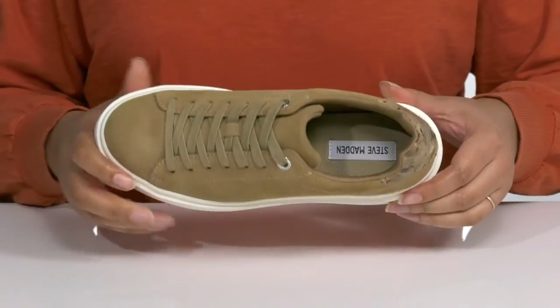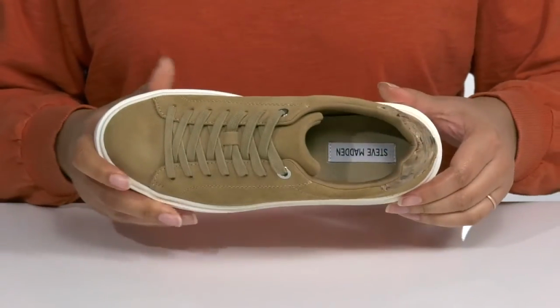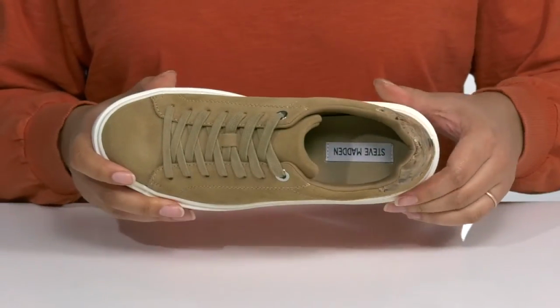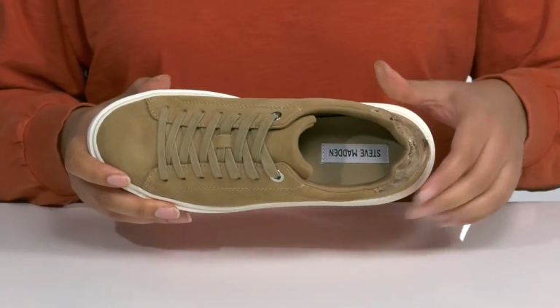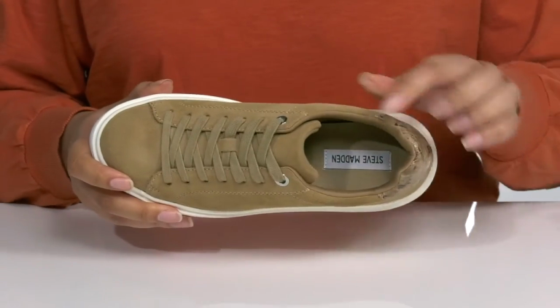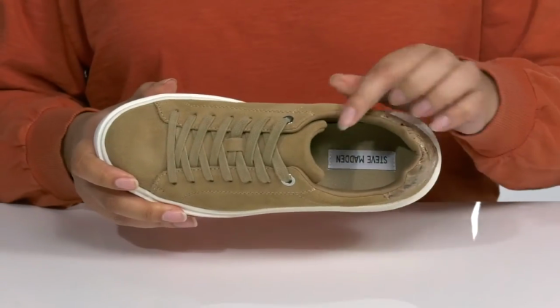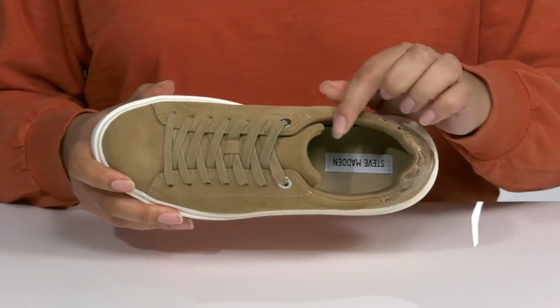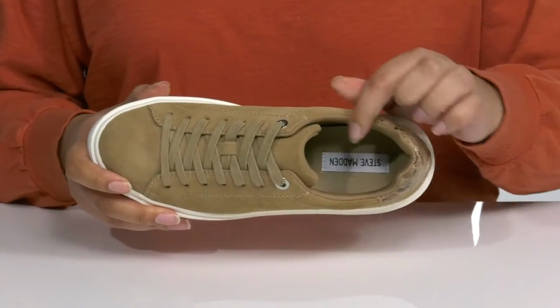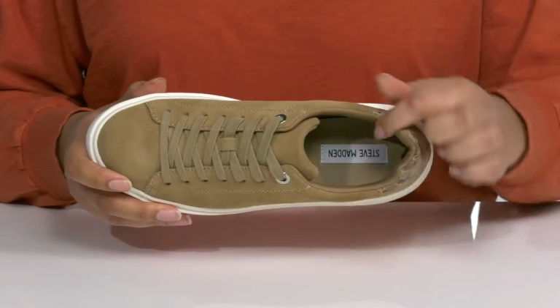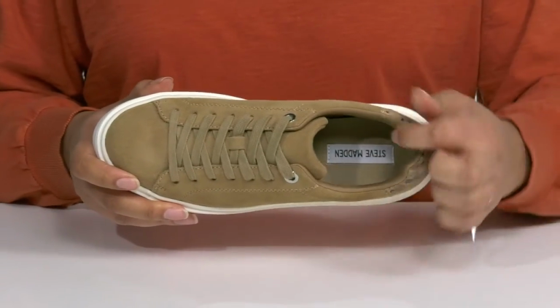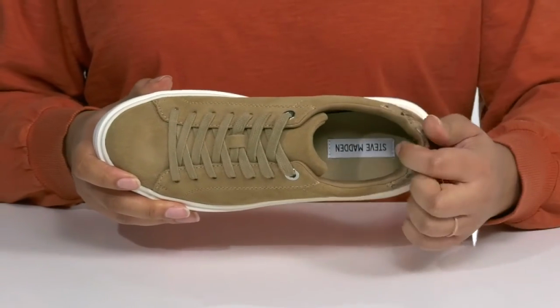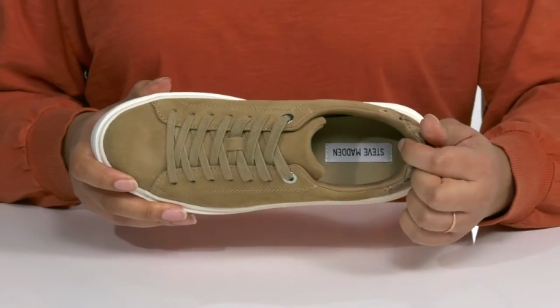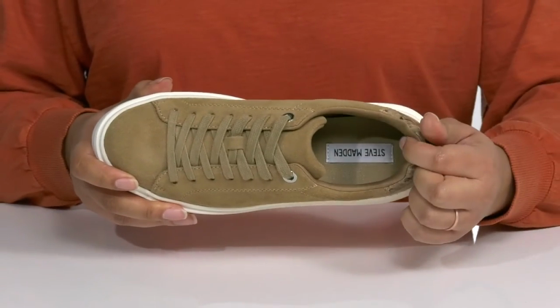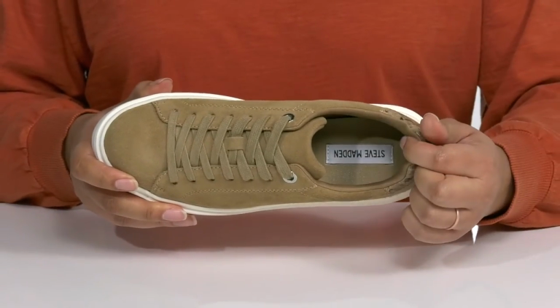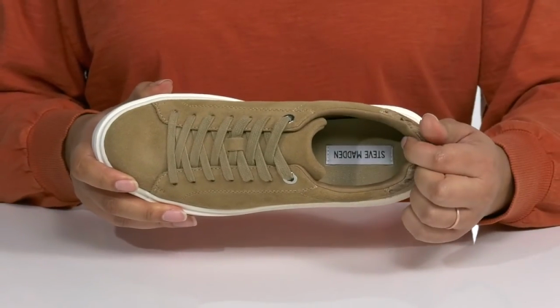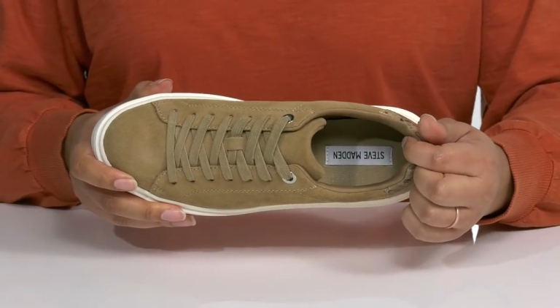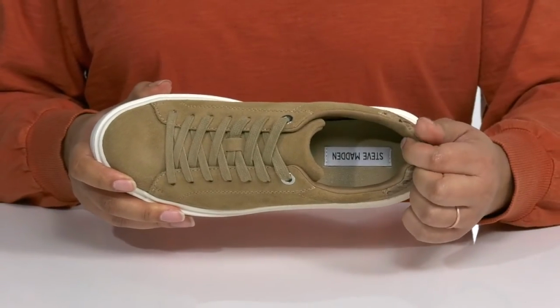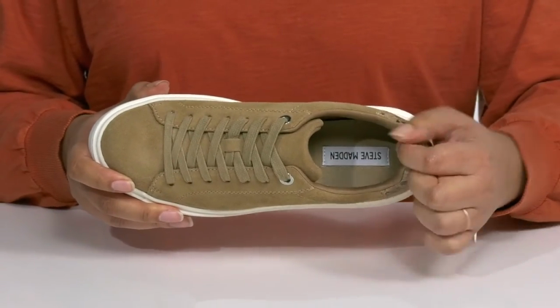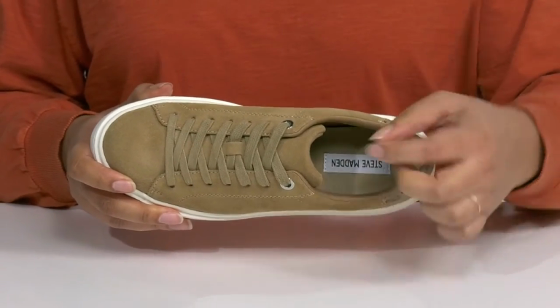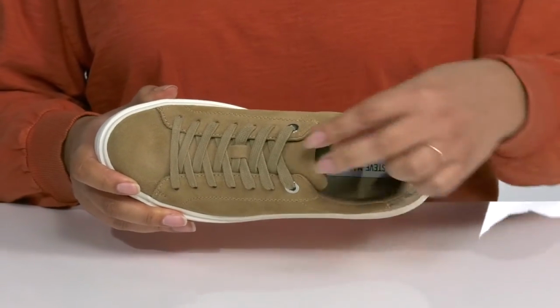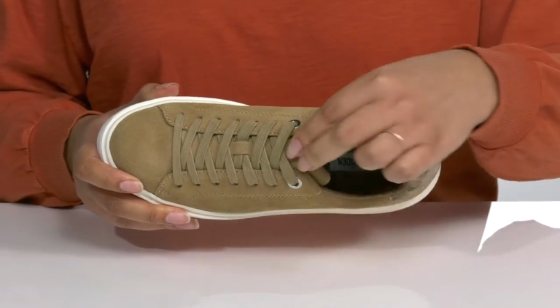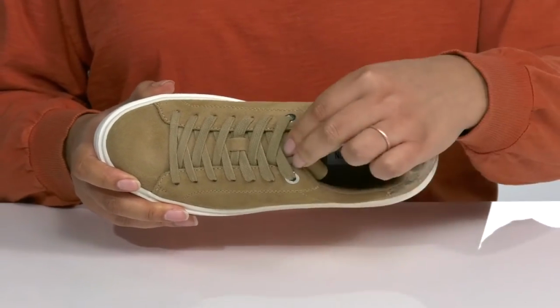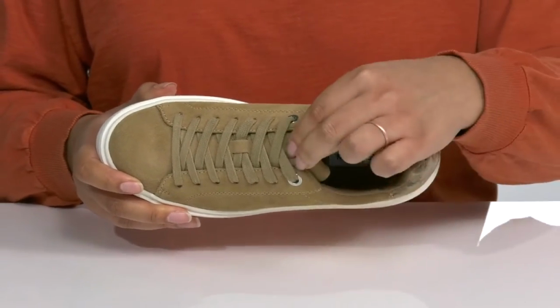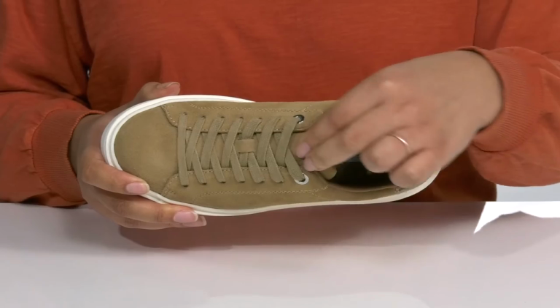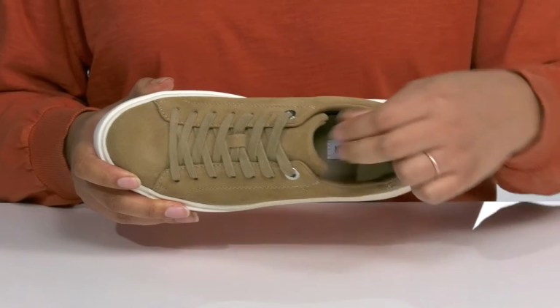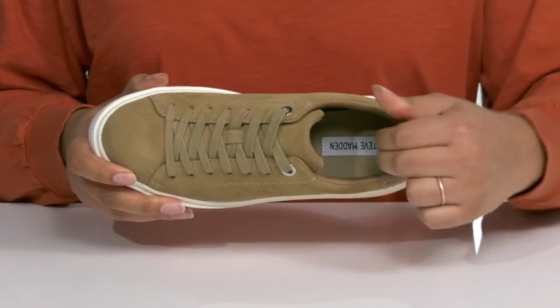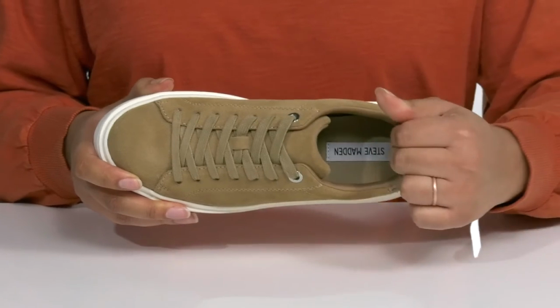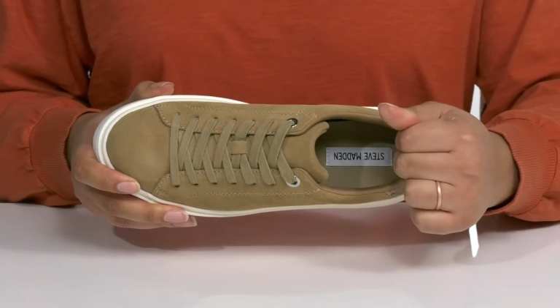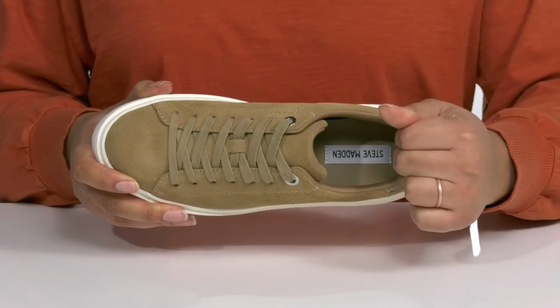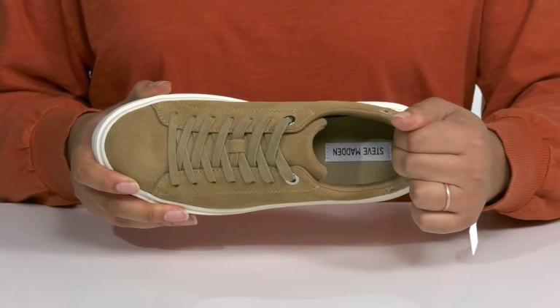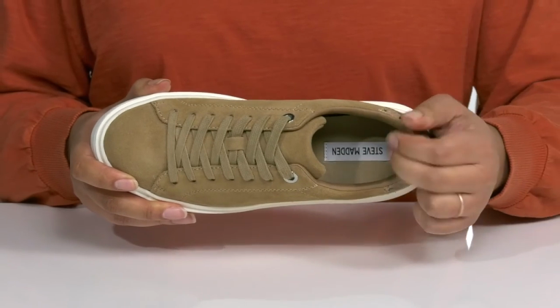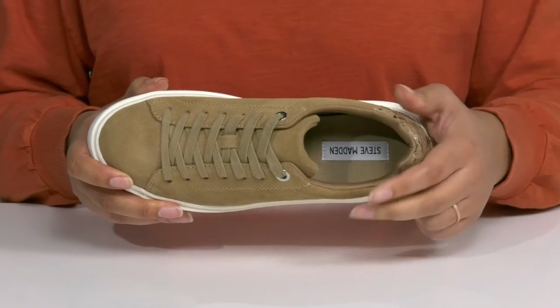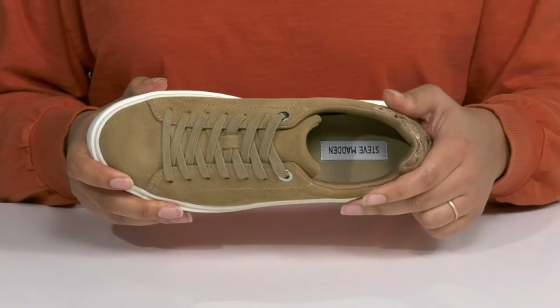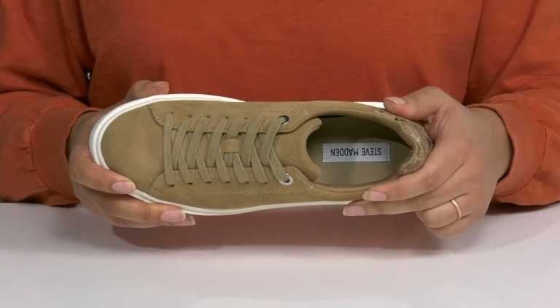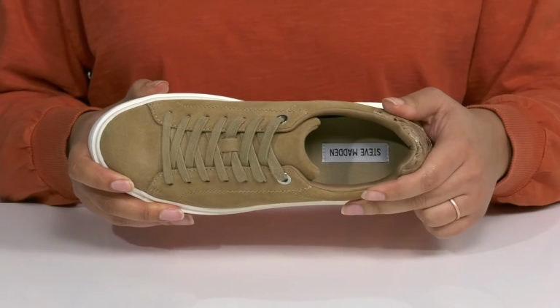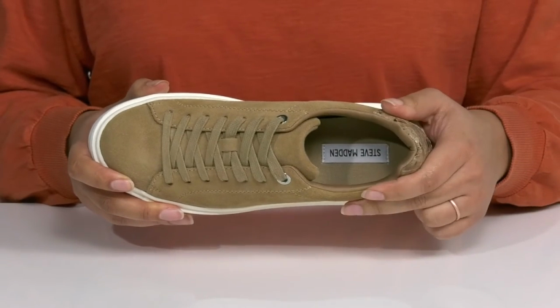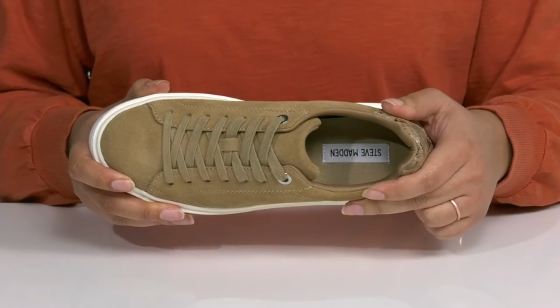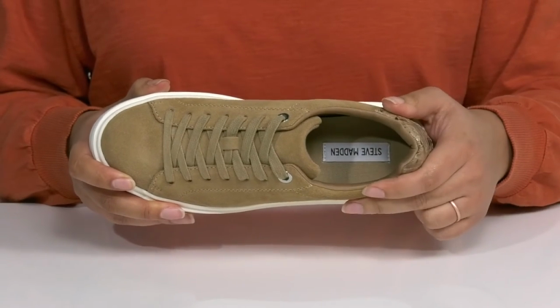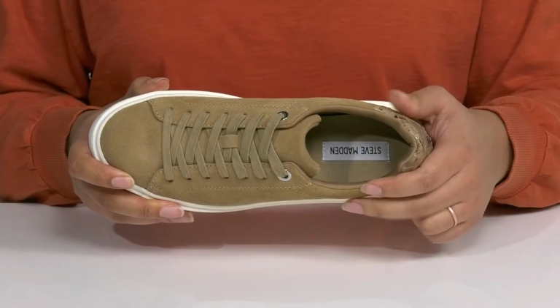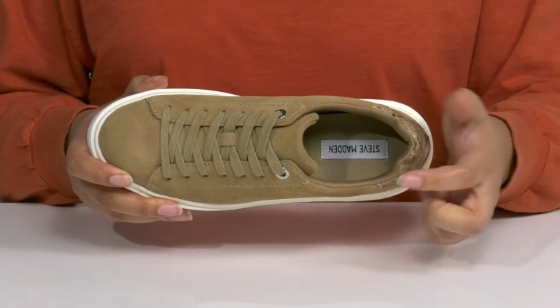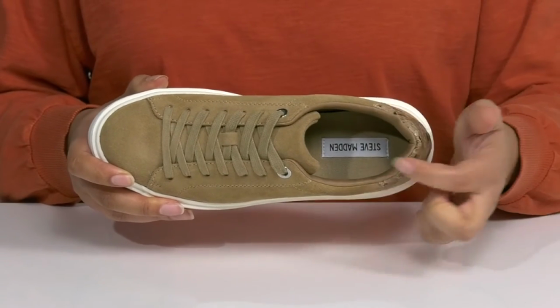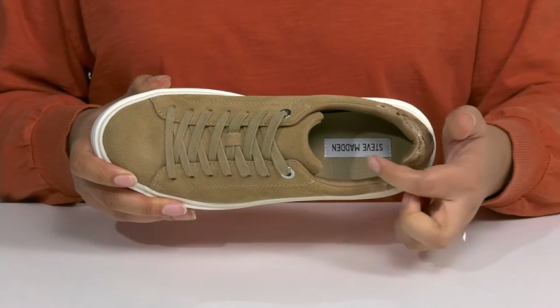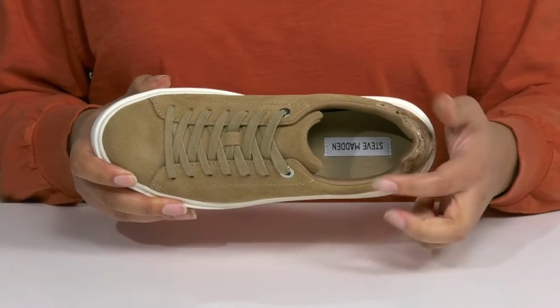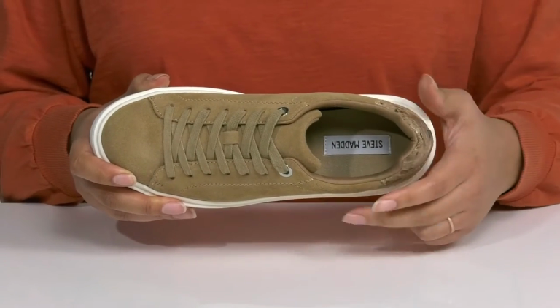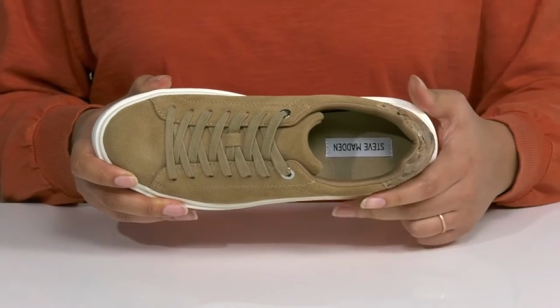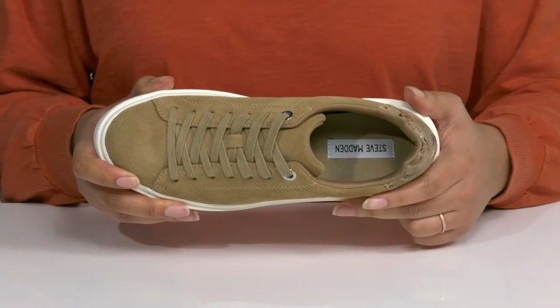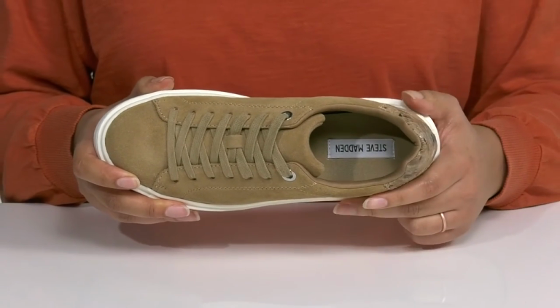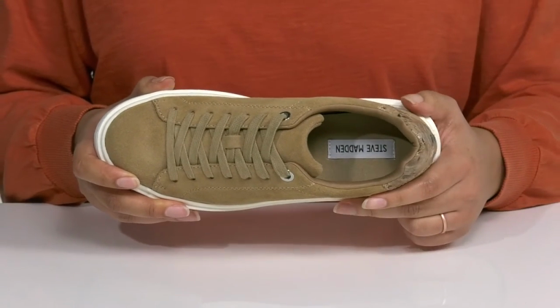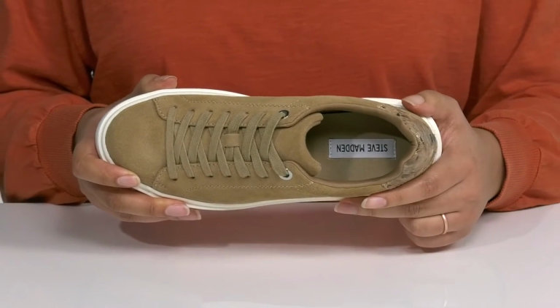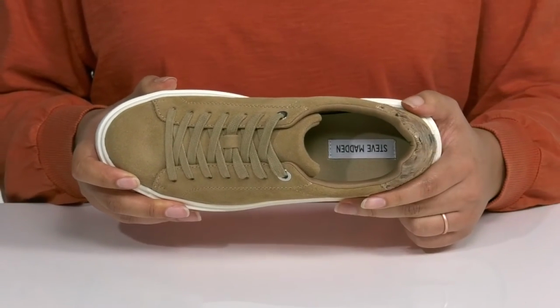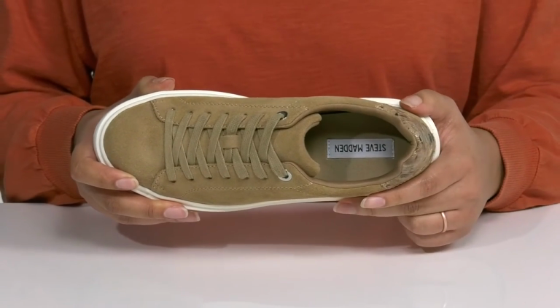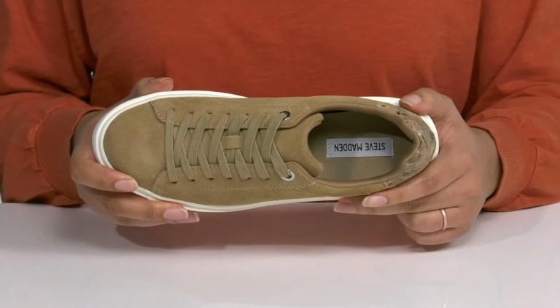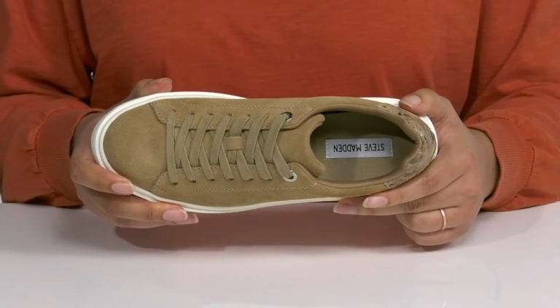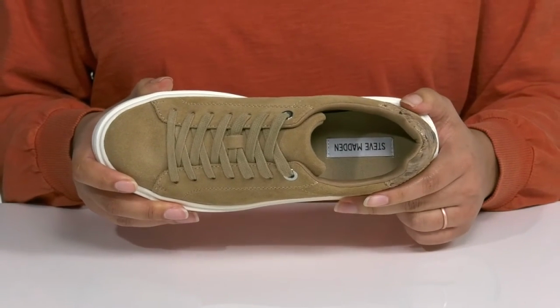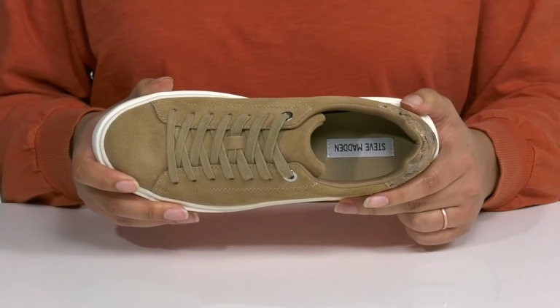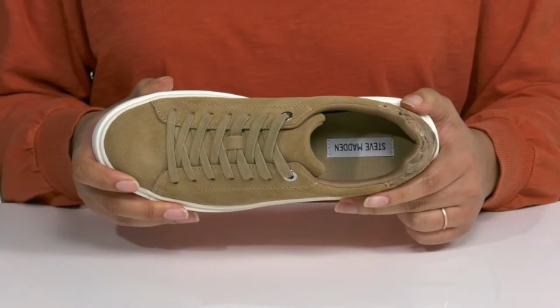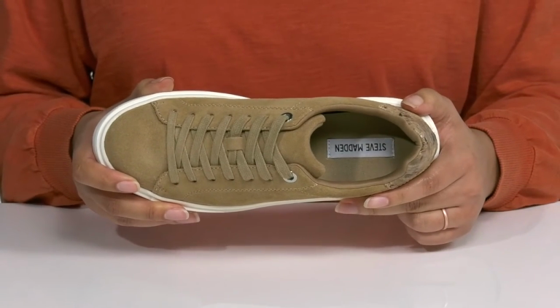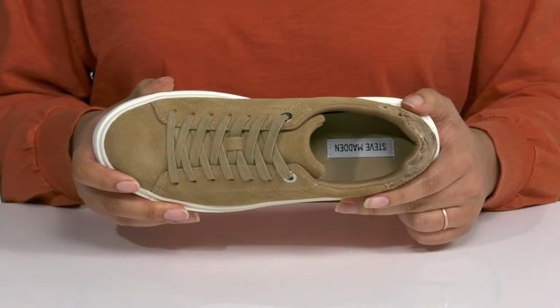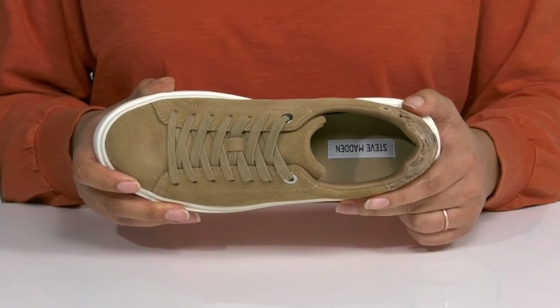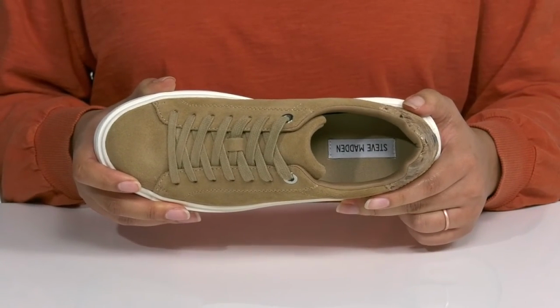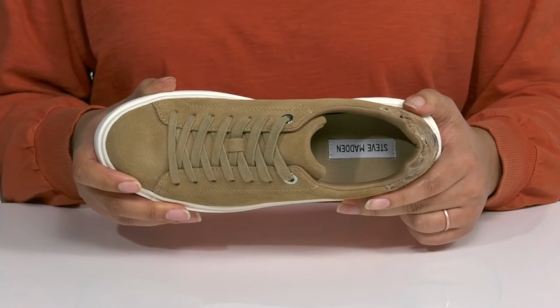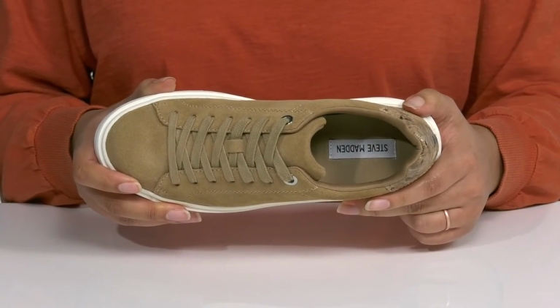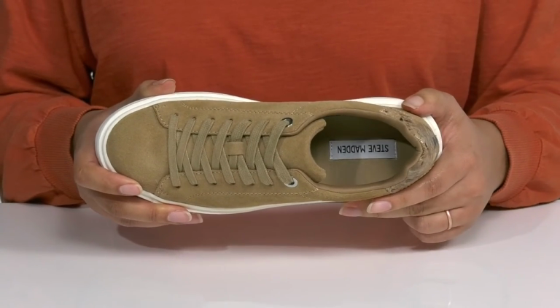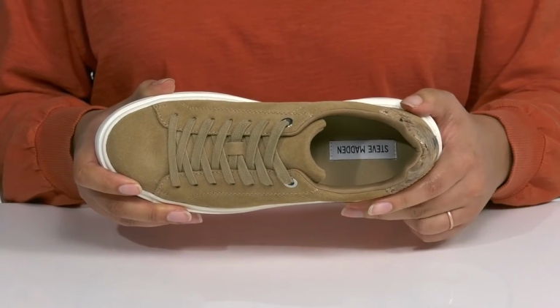Inside, there is a soft fabric lining with a cushioned tongue and collar giving your ankle support, and a cushioned footbed to keep you comfortable all day.